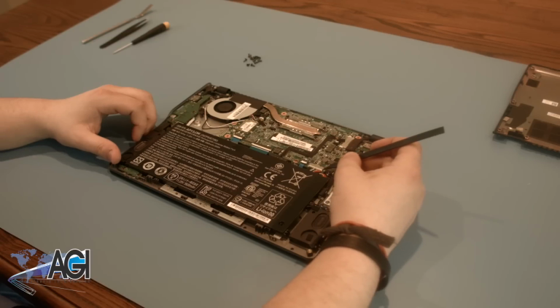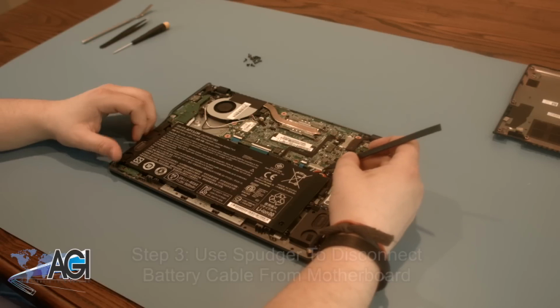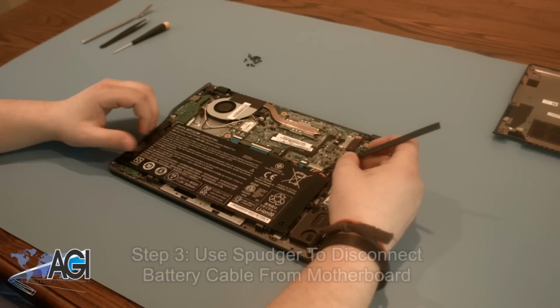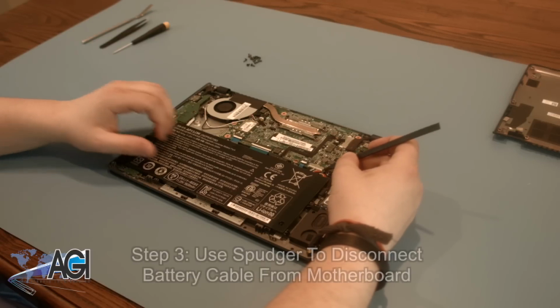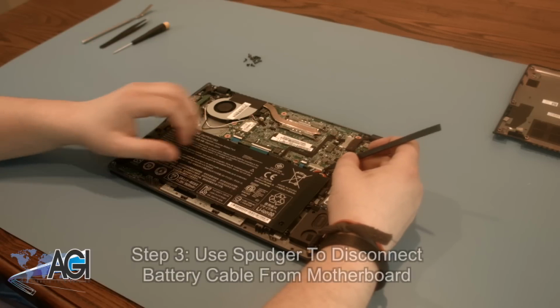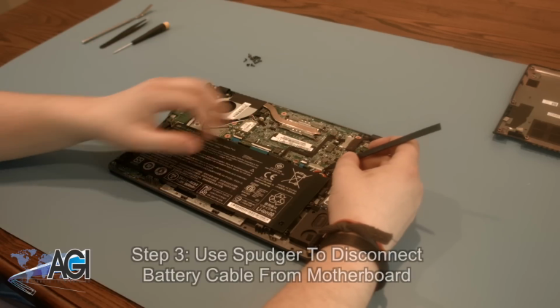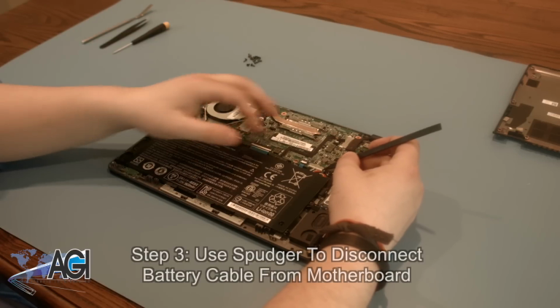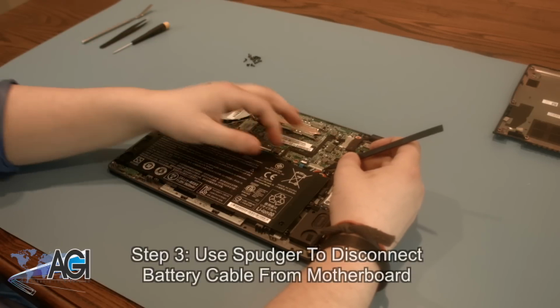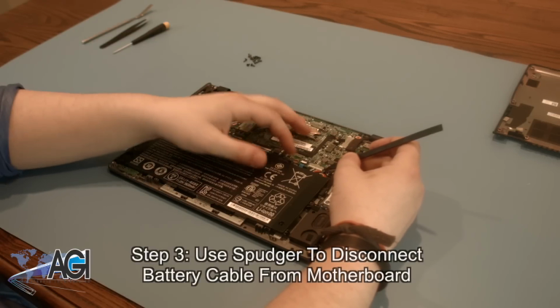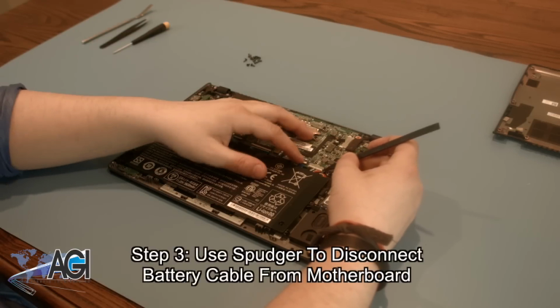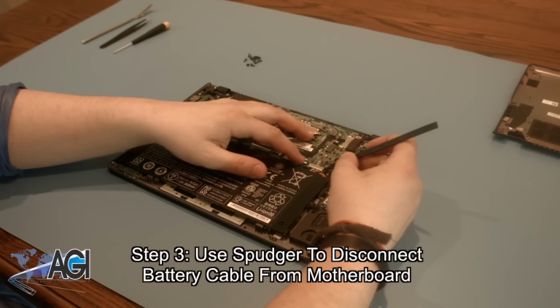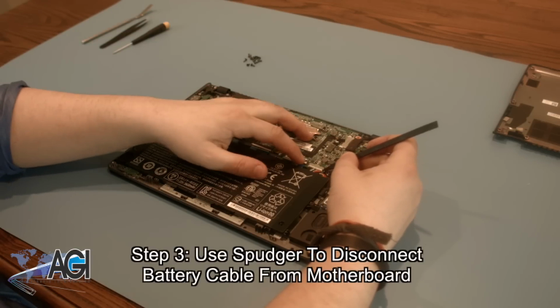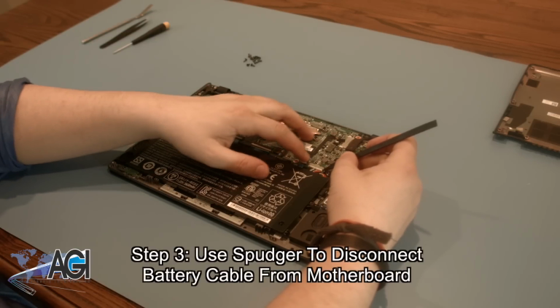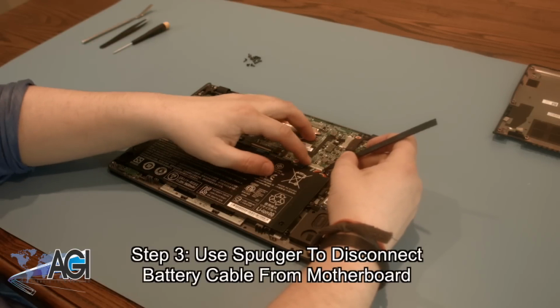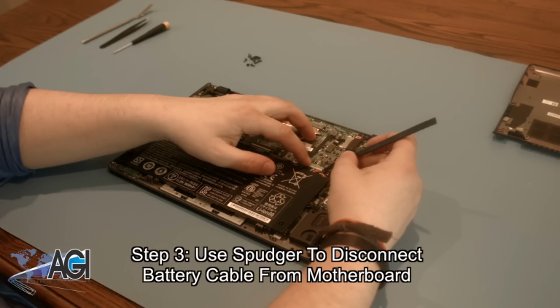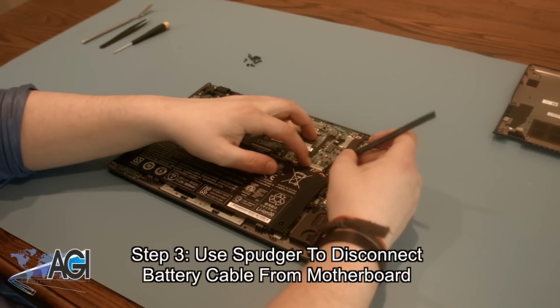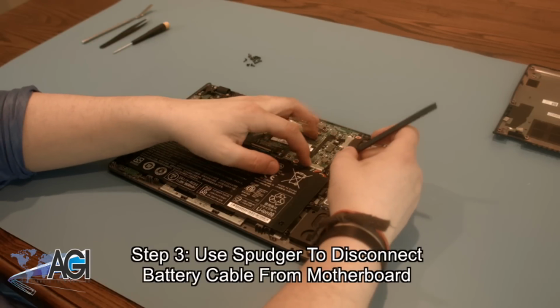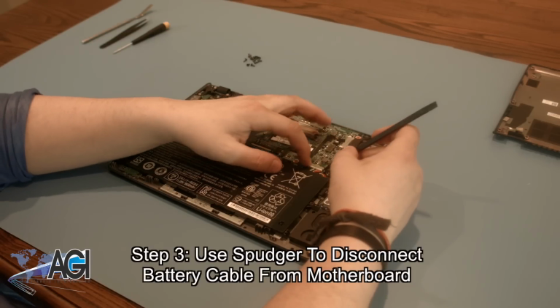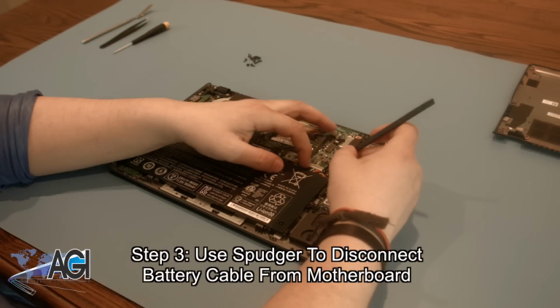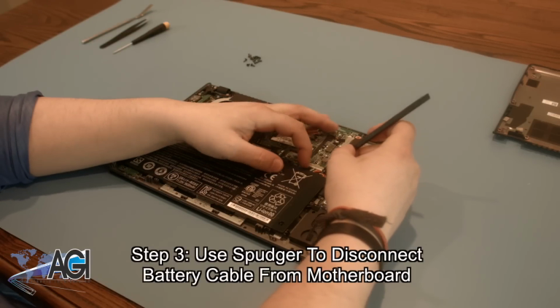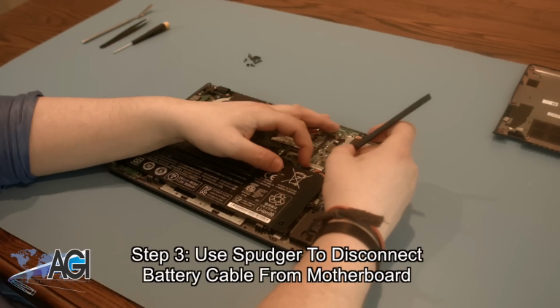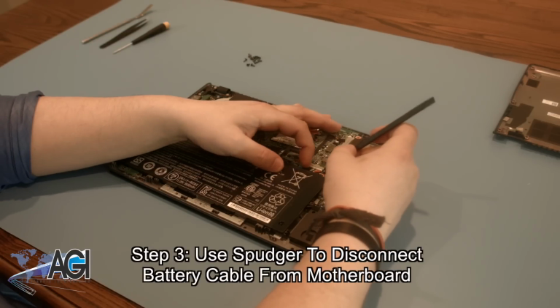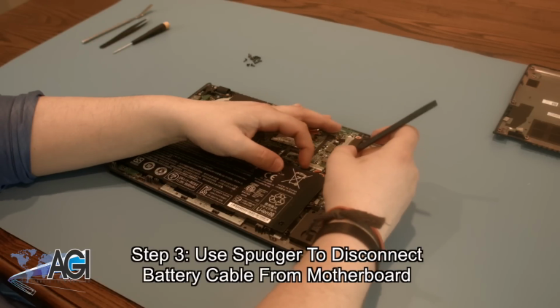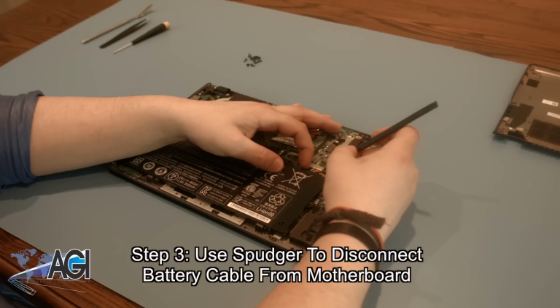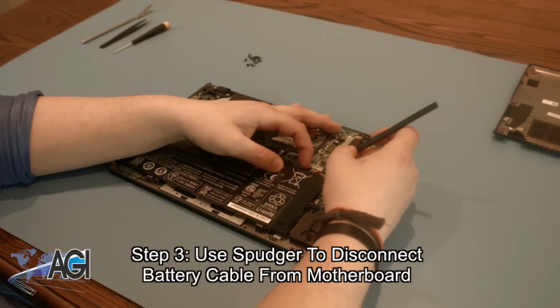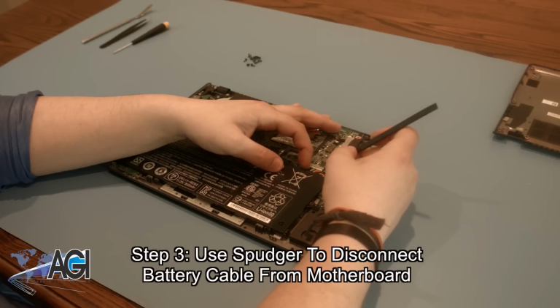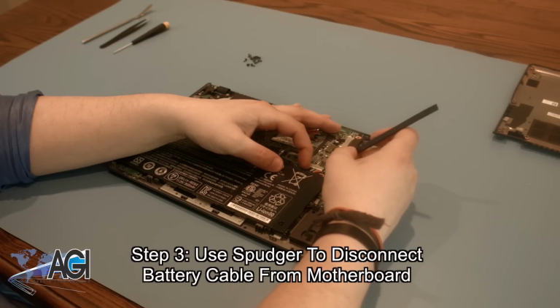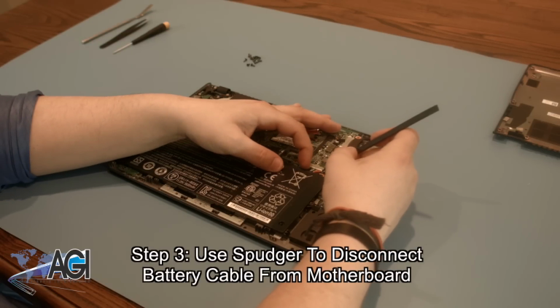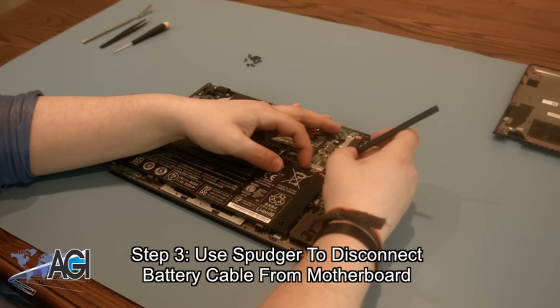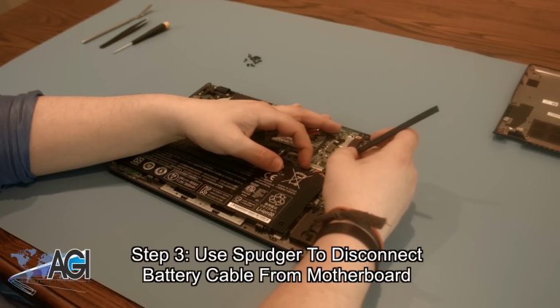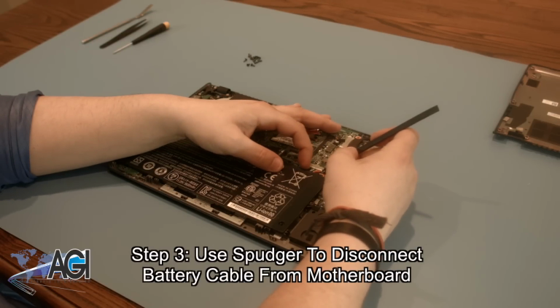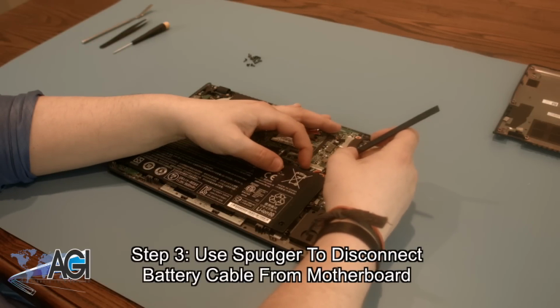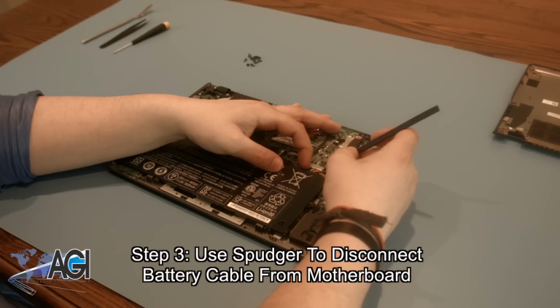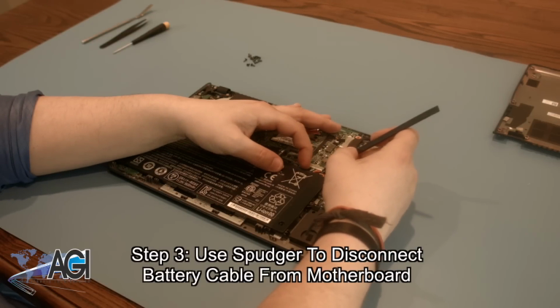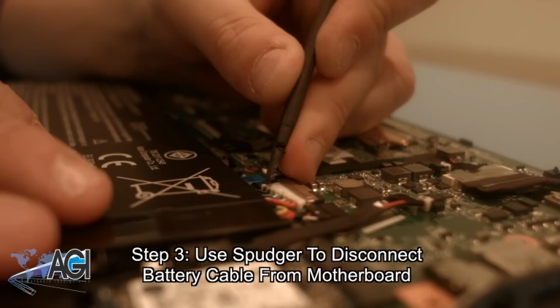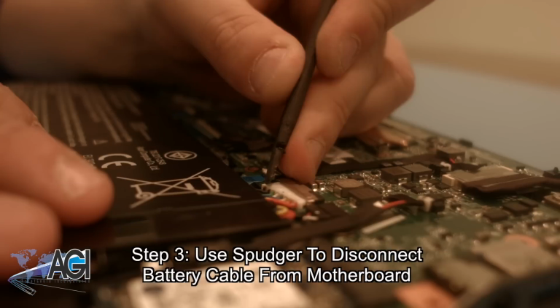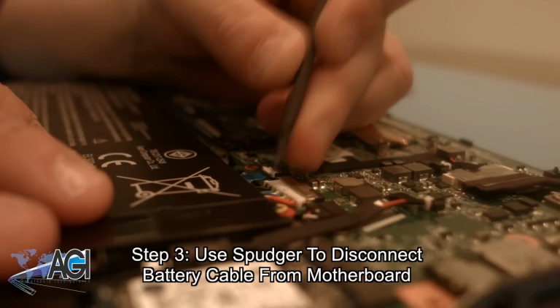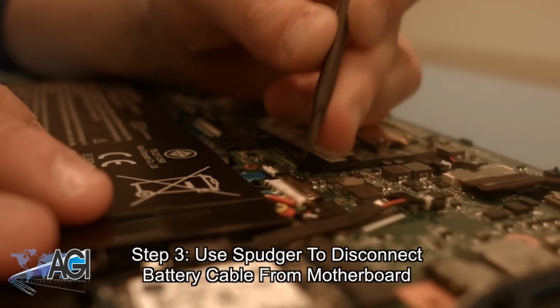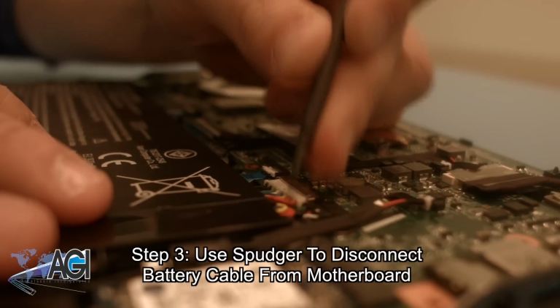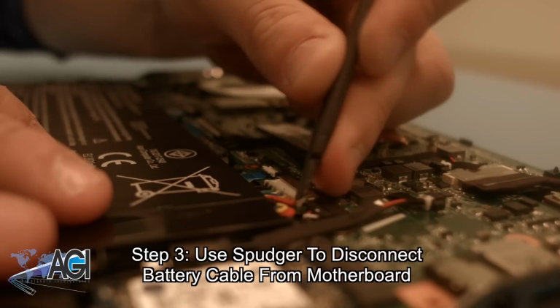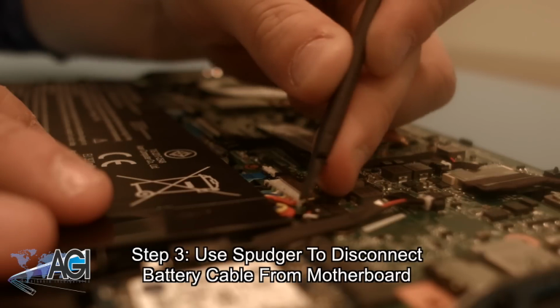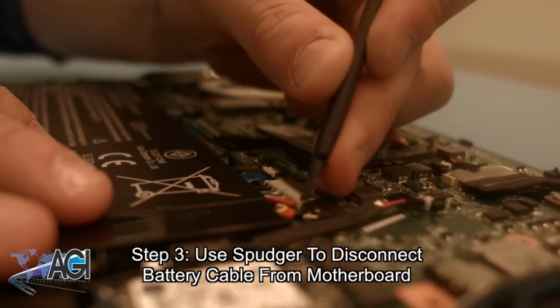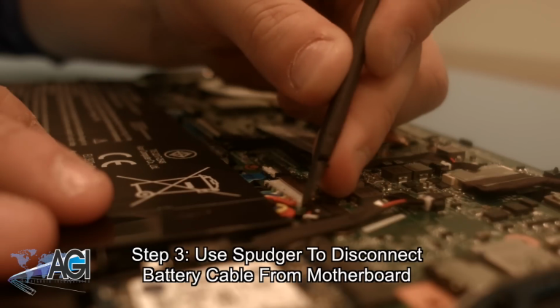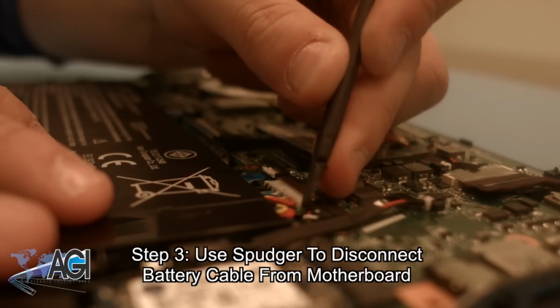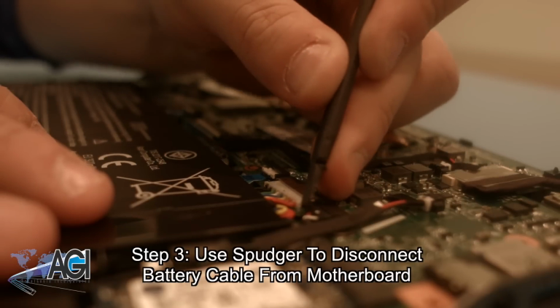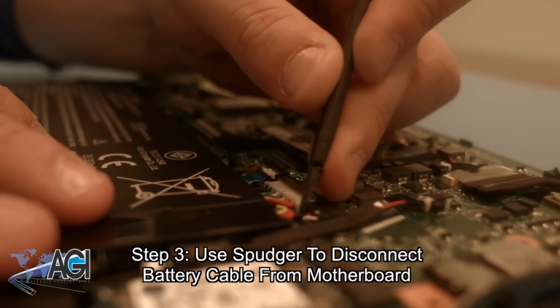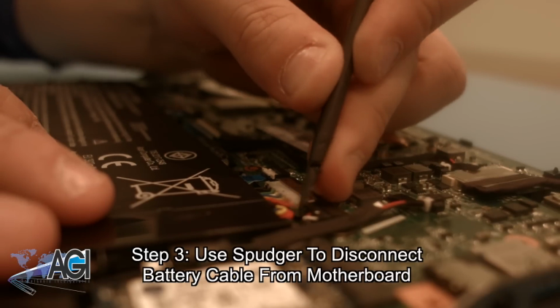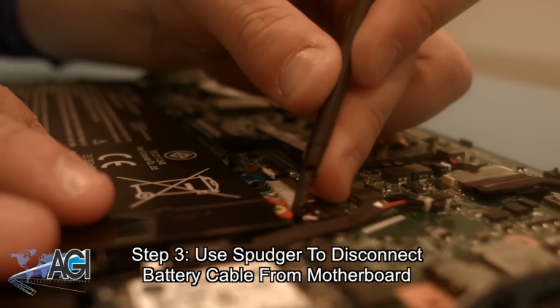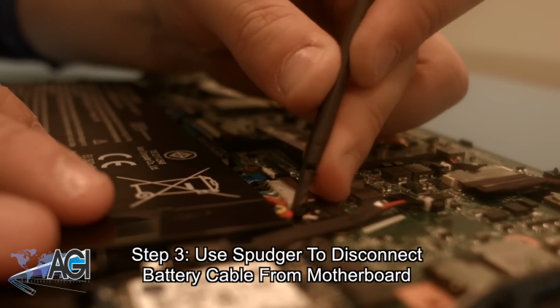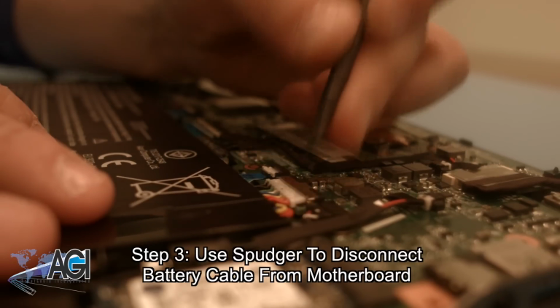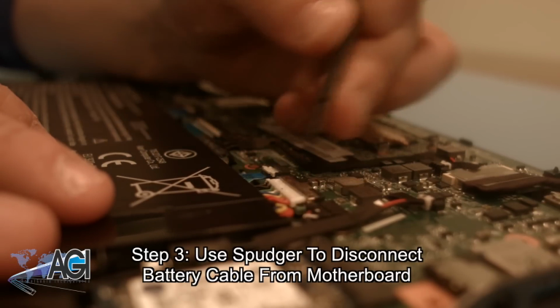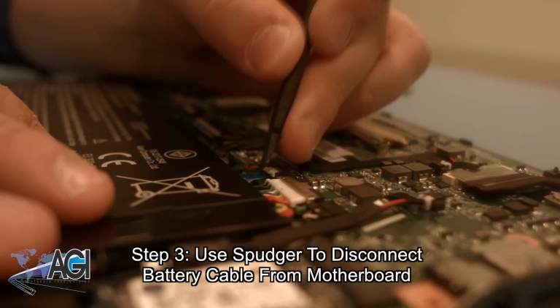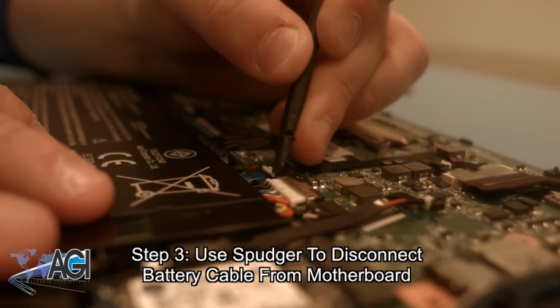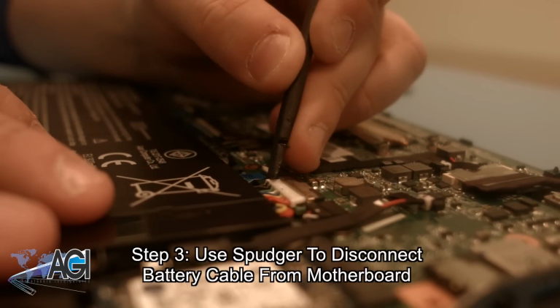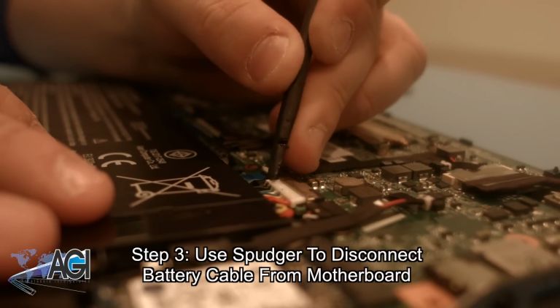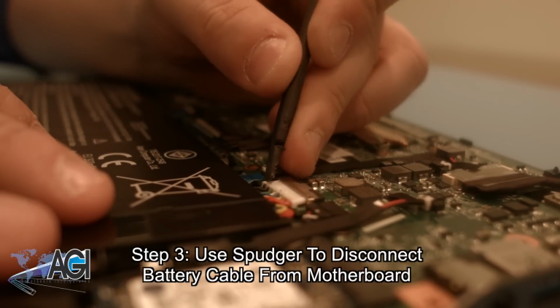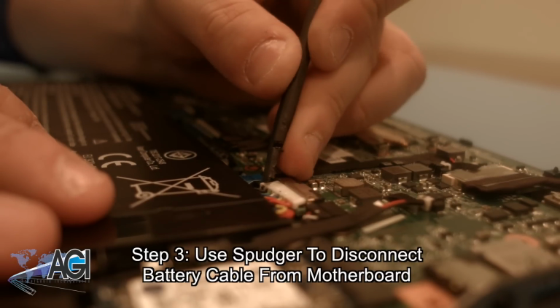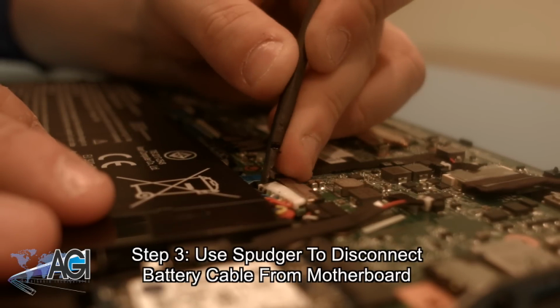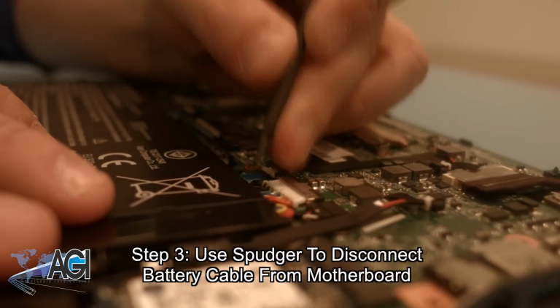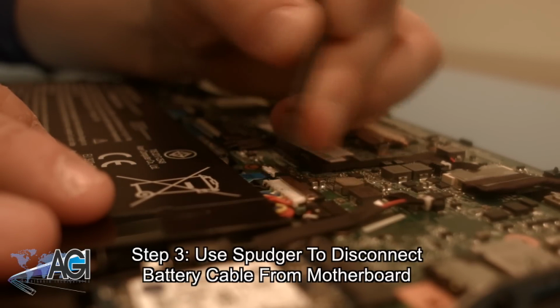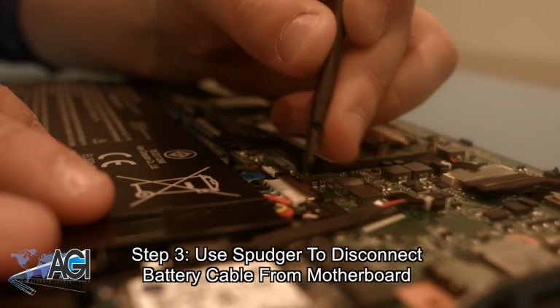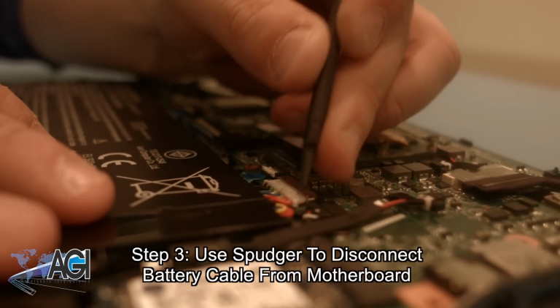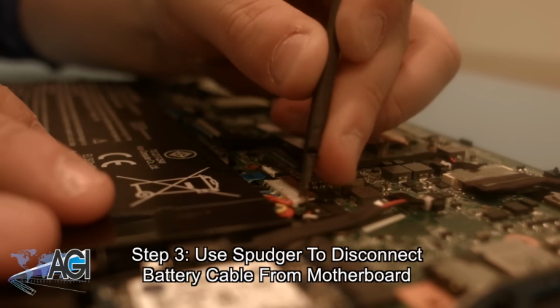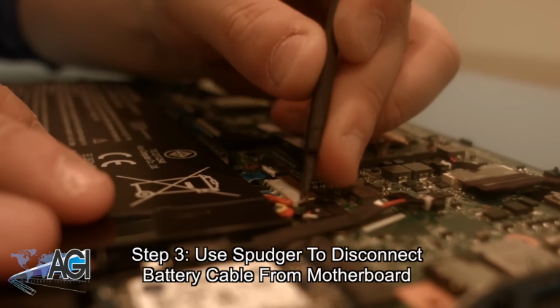Now that the bottom cover is removed, the next step will be to use your spudger to disconnect the battery cable from the motherboard.